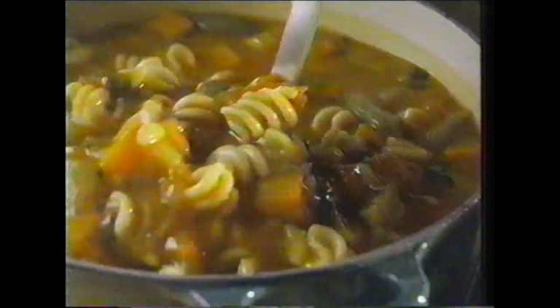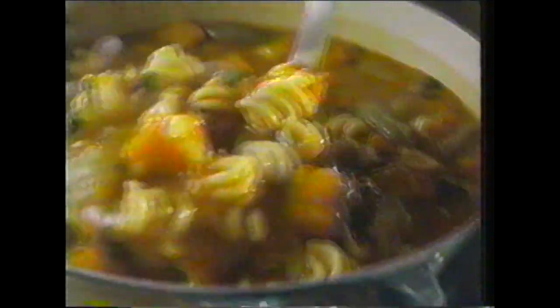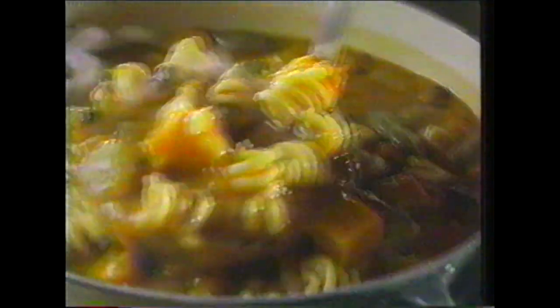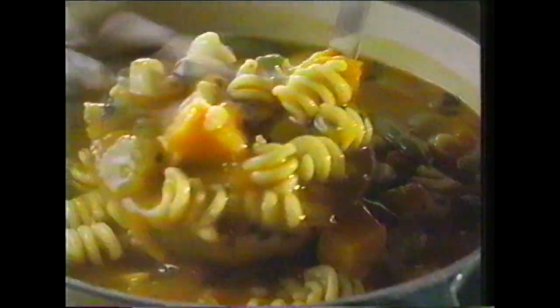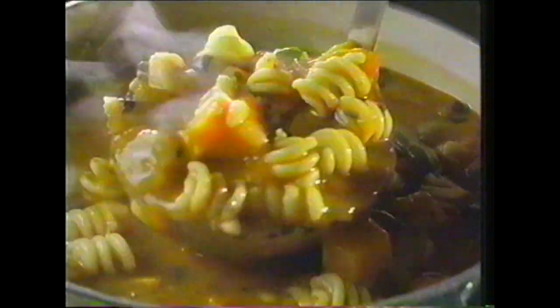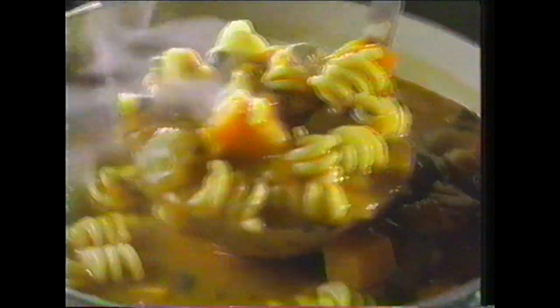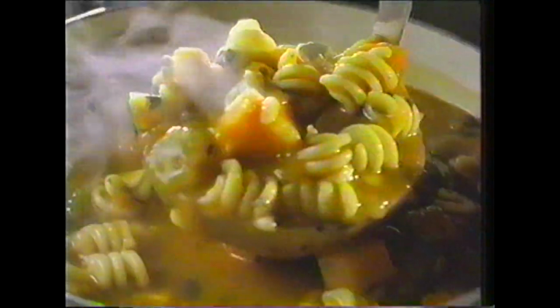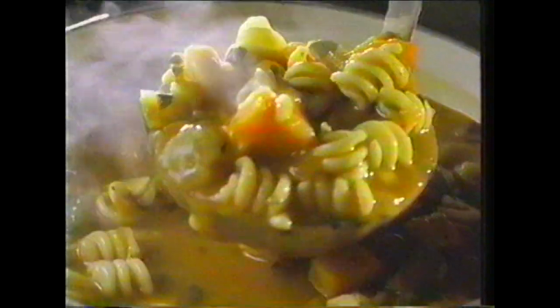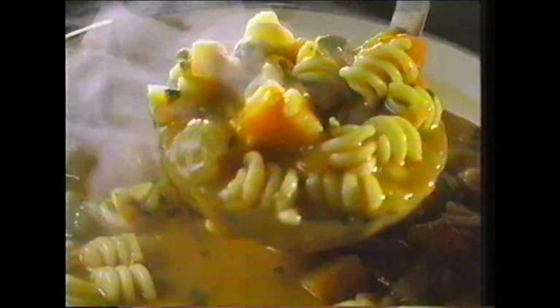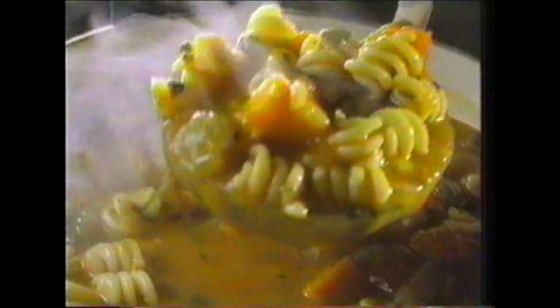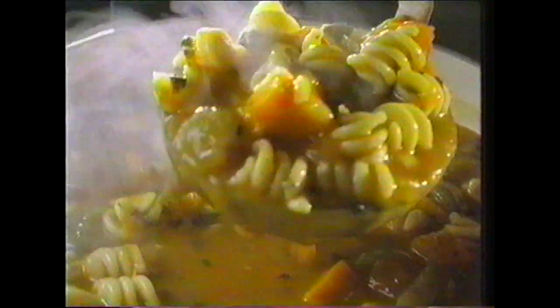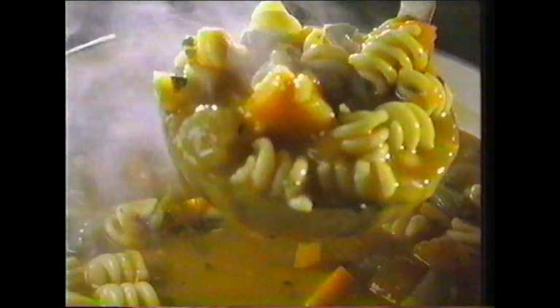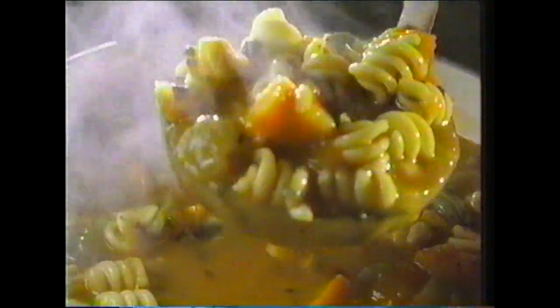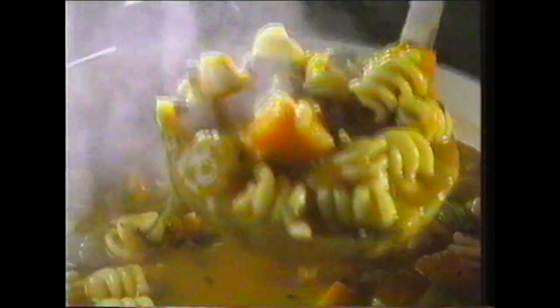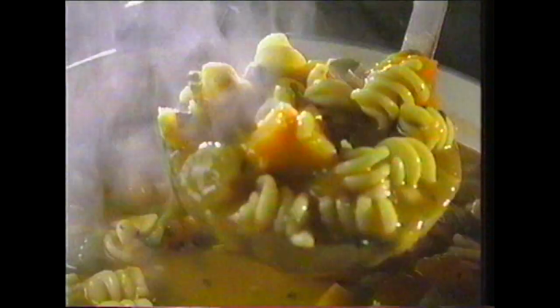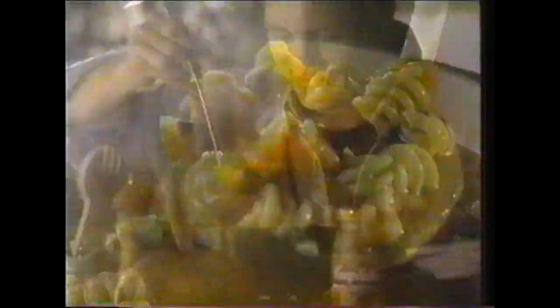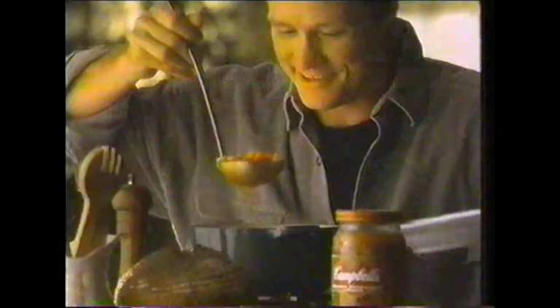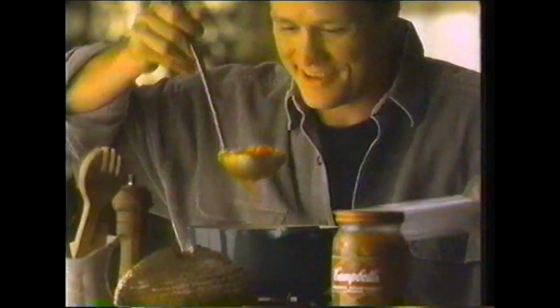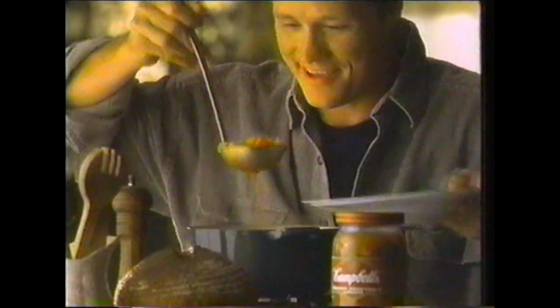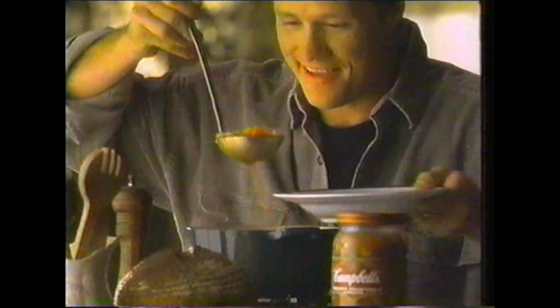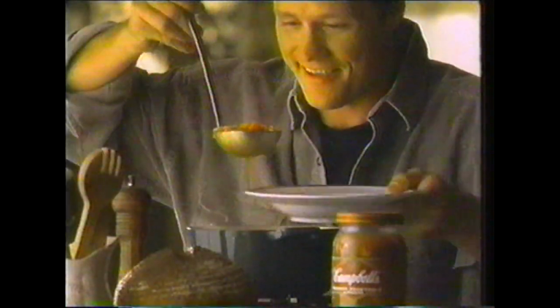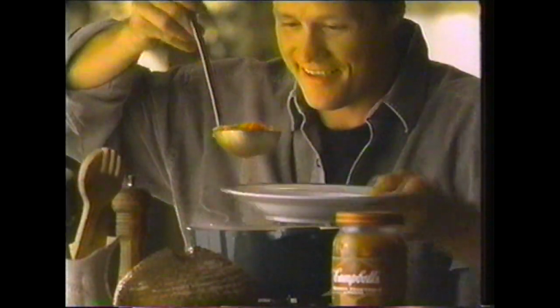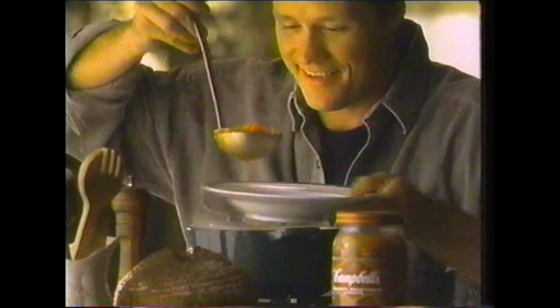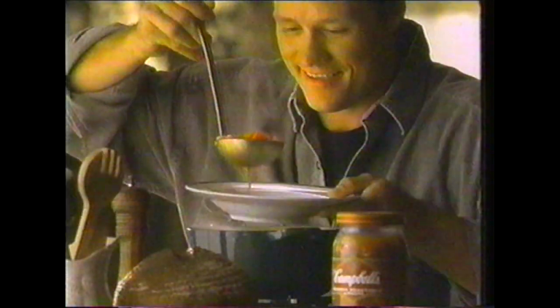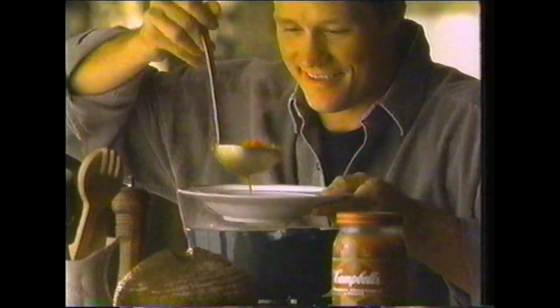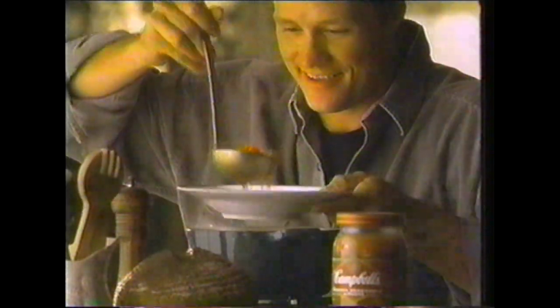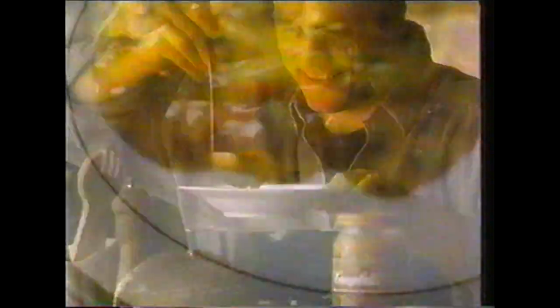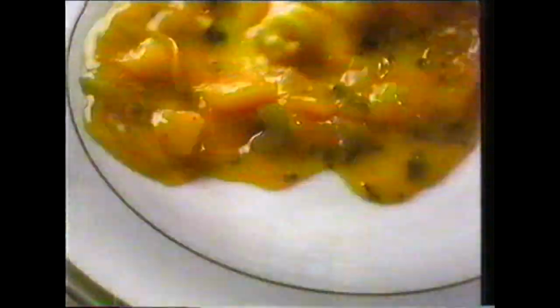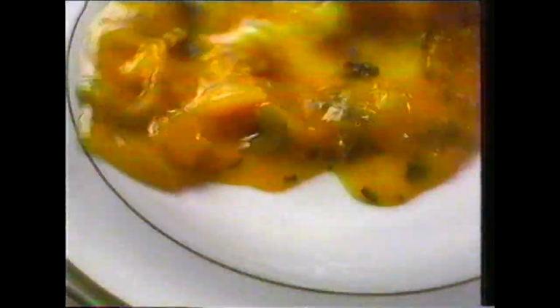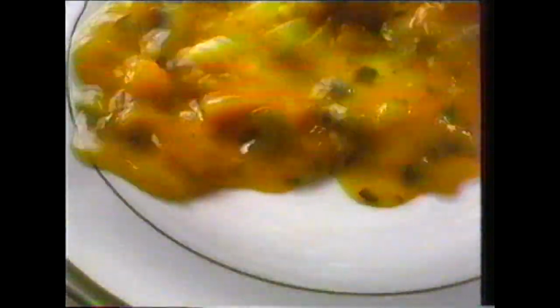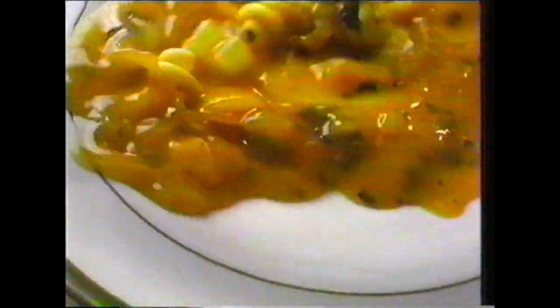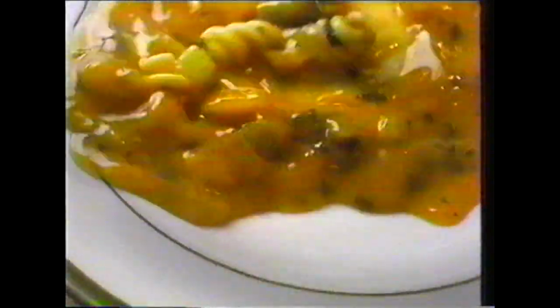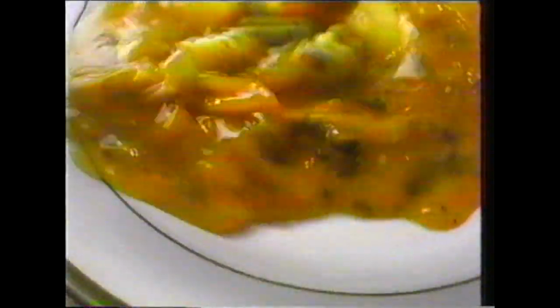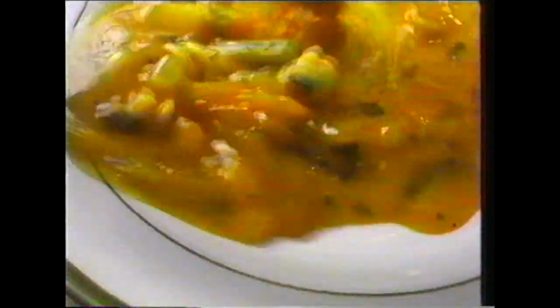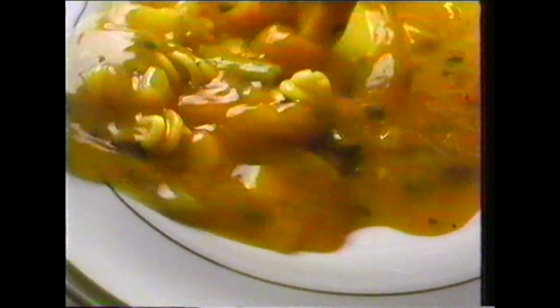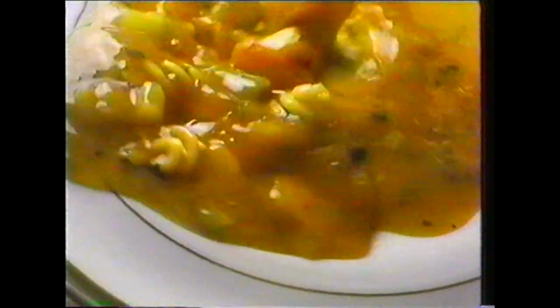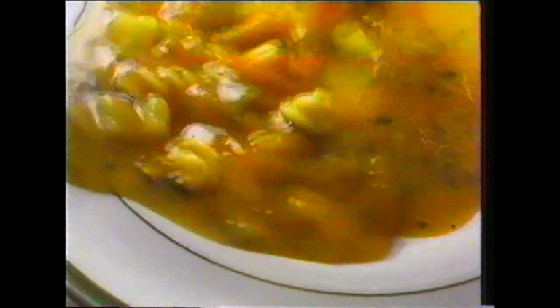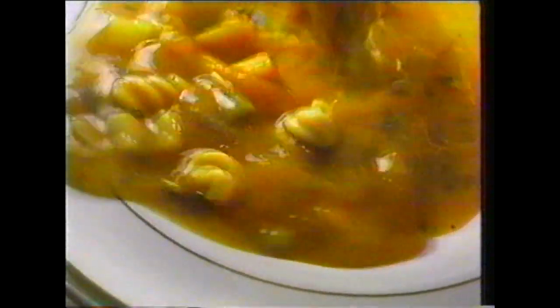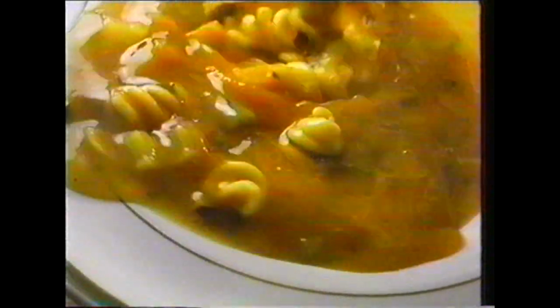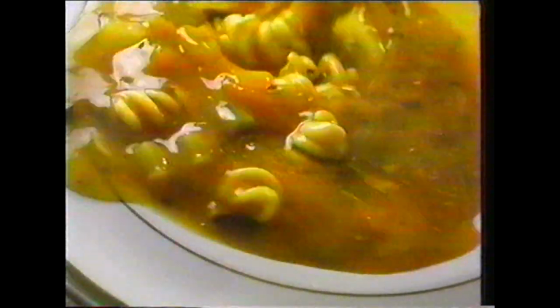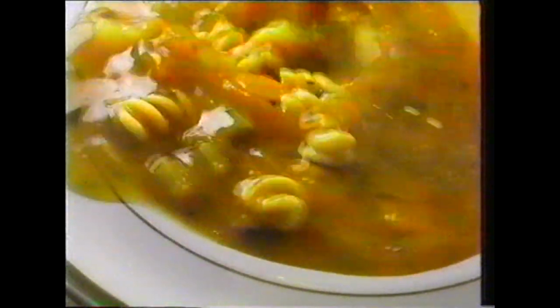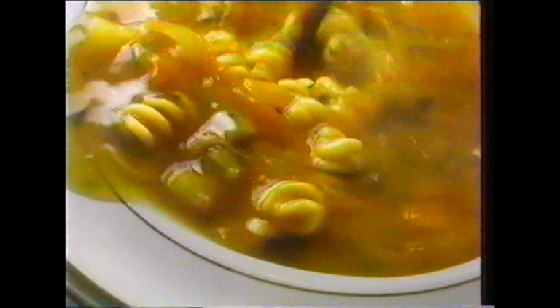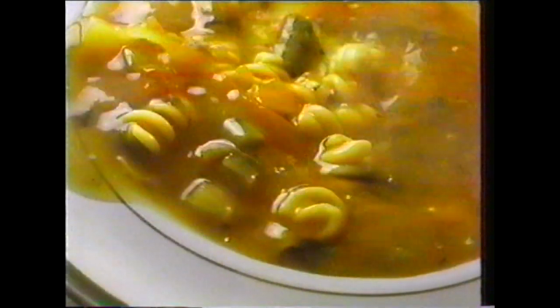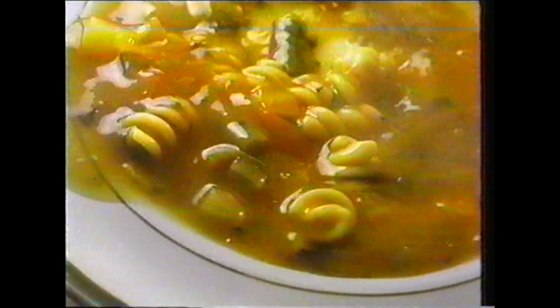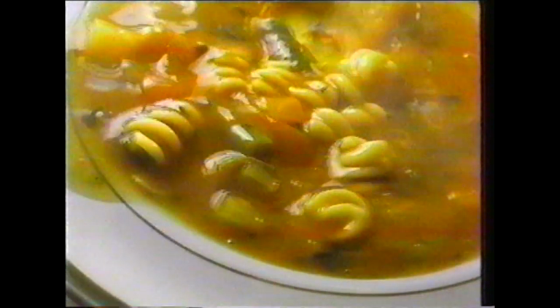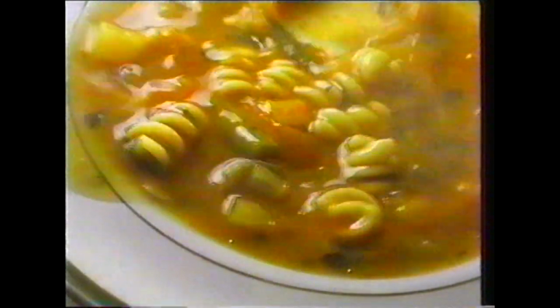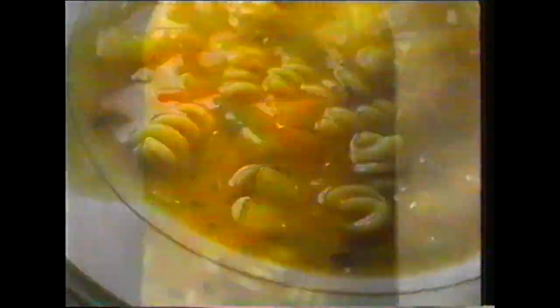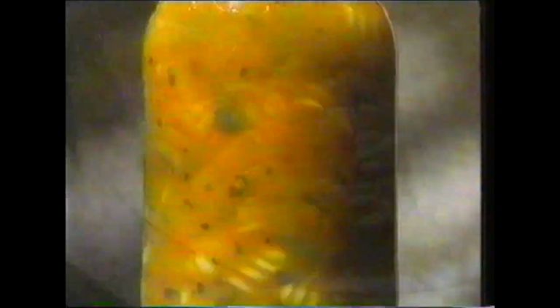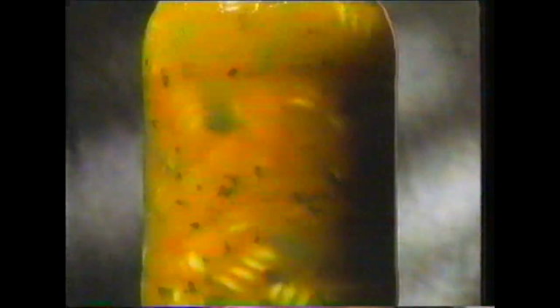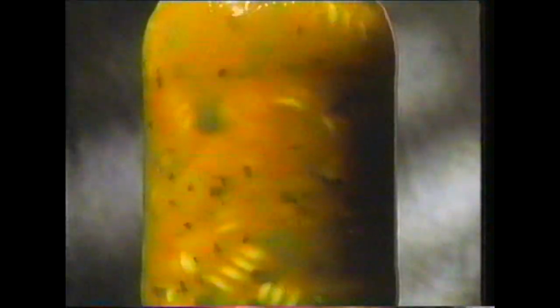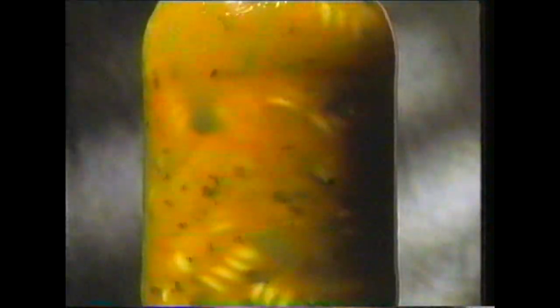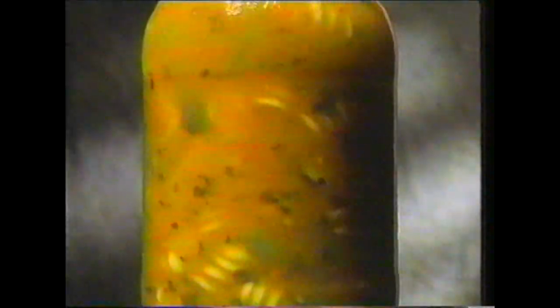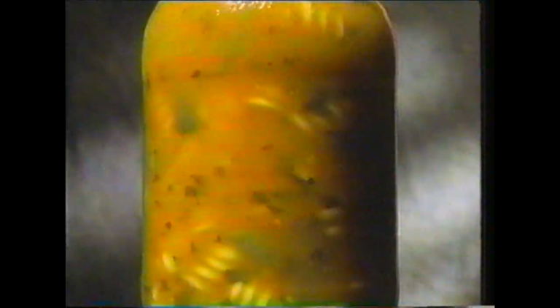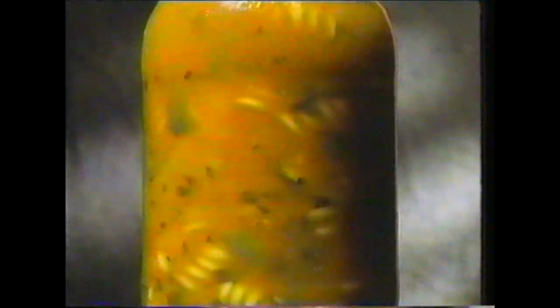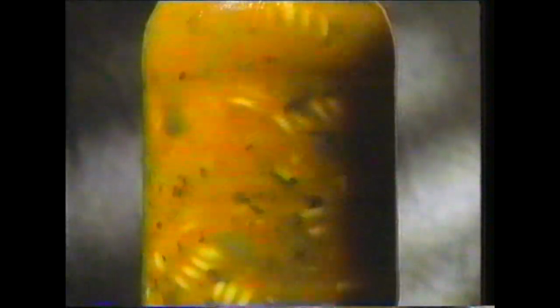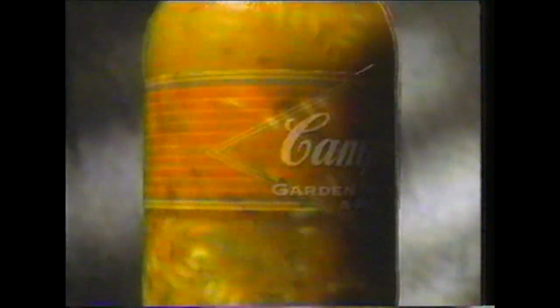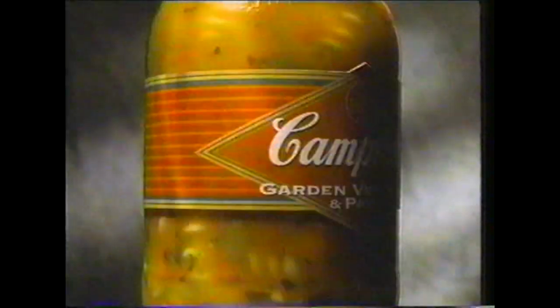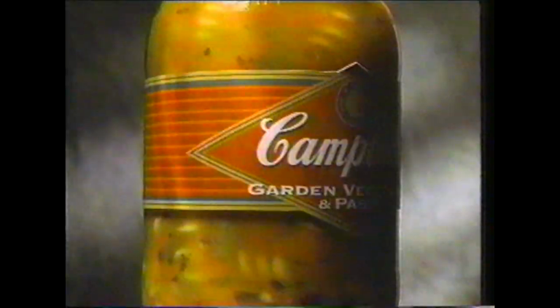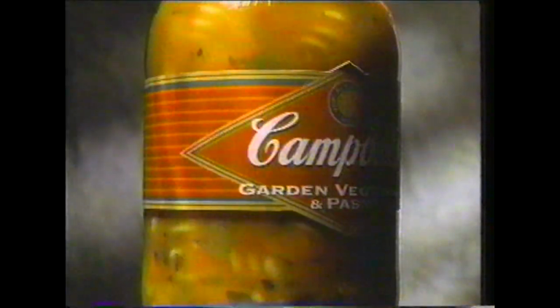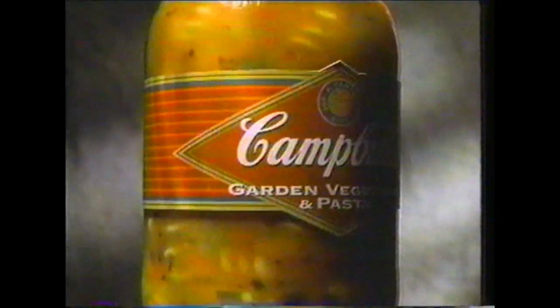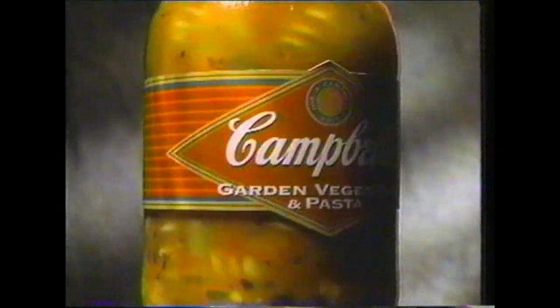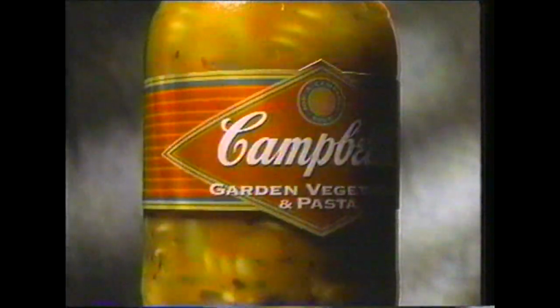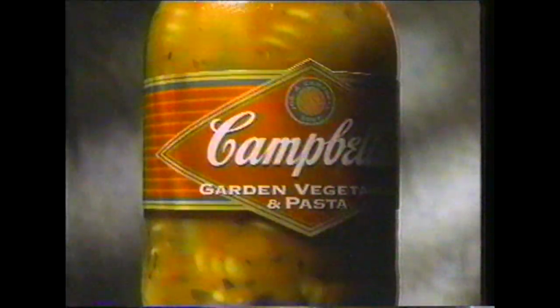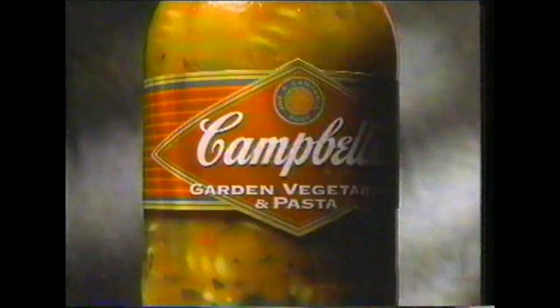Soups prepared from fresh carrots, fresh celery, fresh onions, and firm pasta. We had to put them in glass just to show them all.